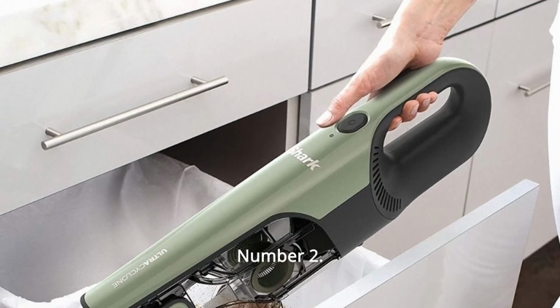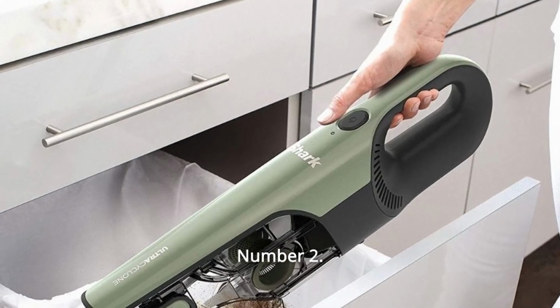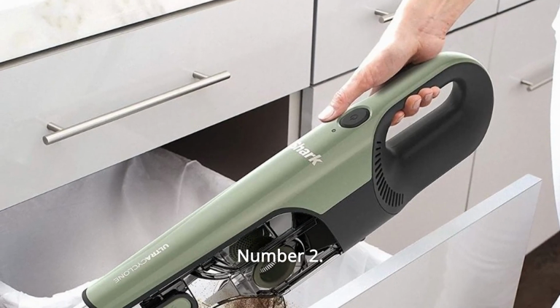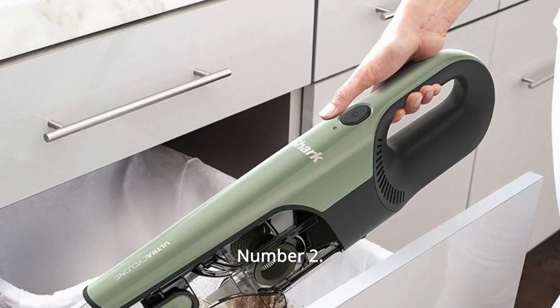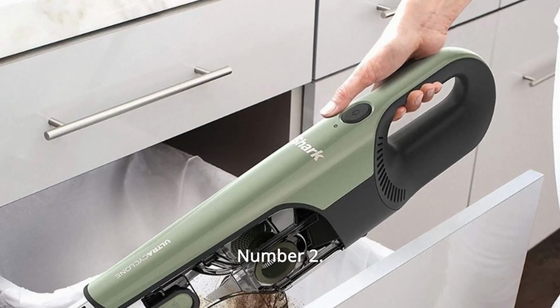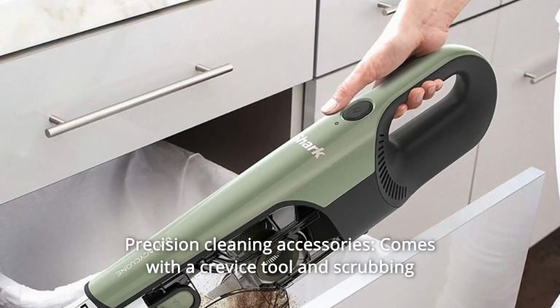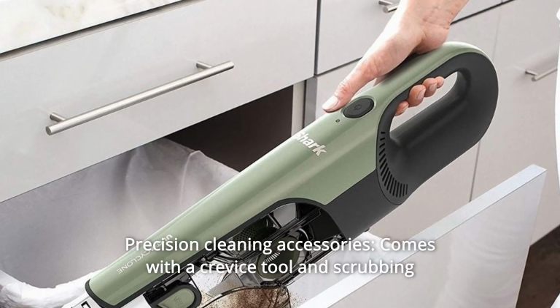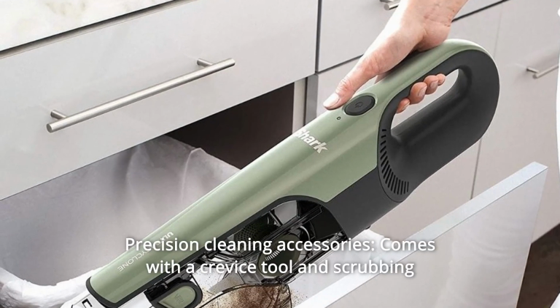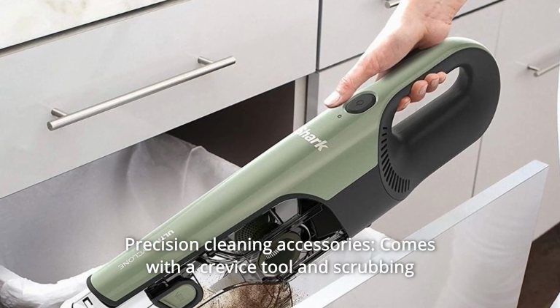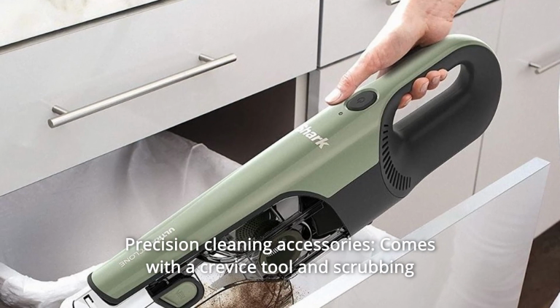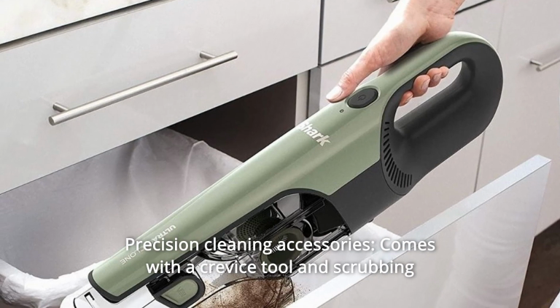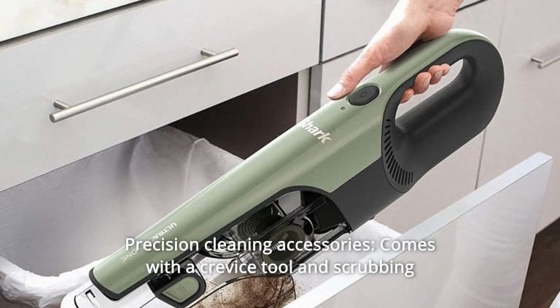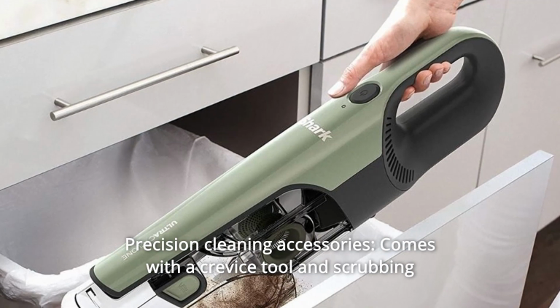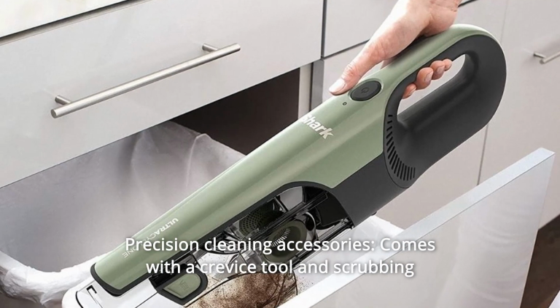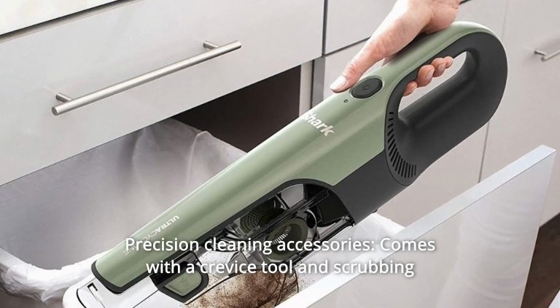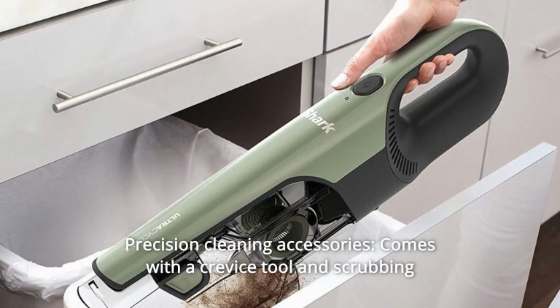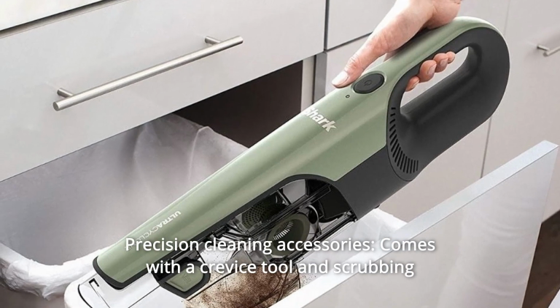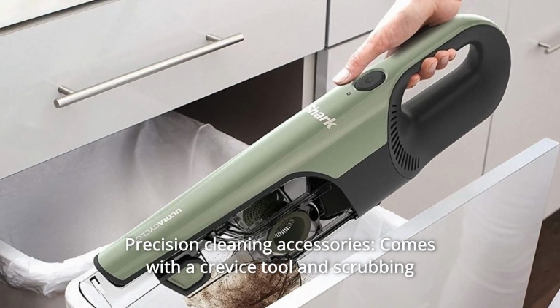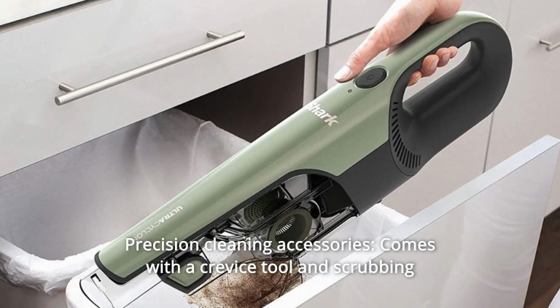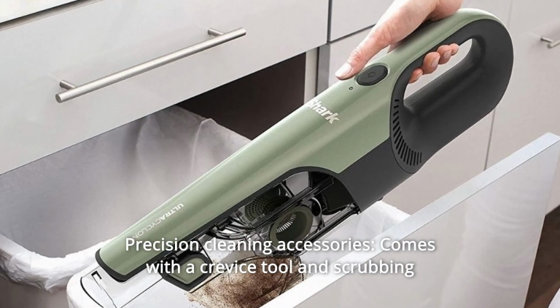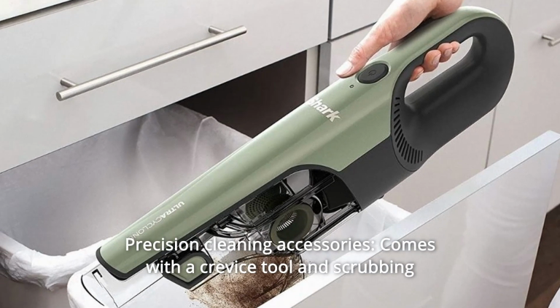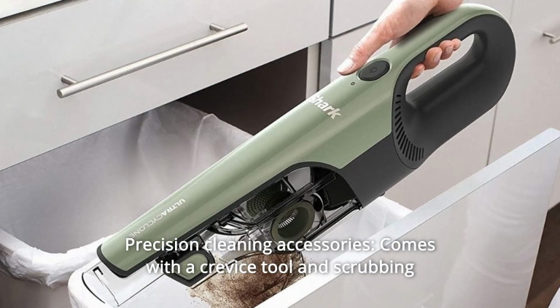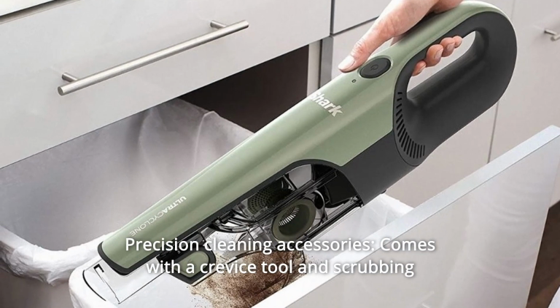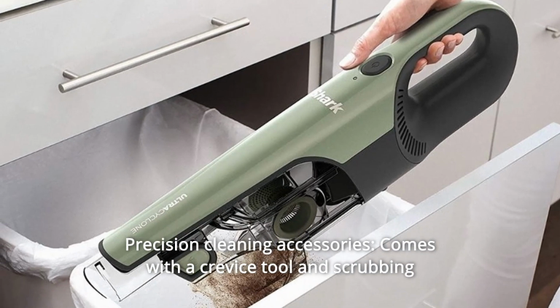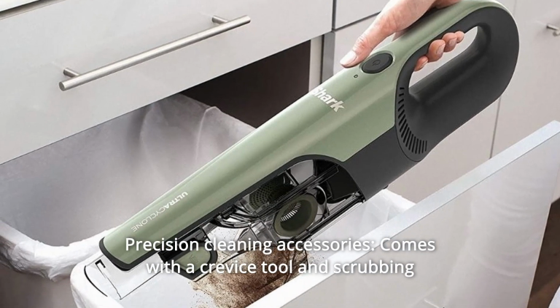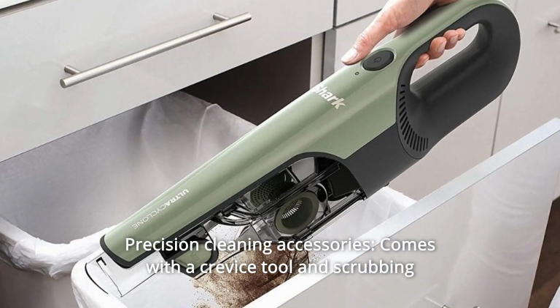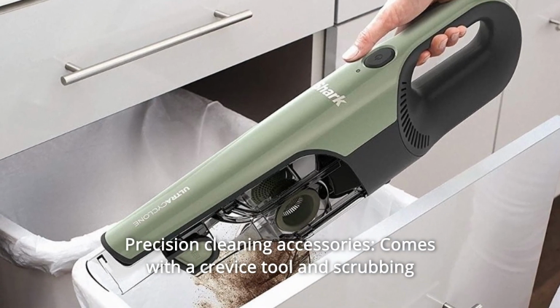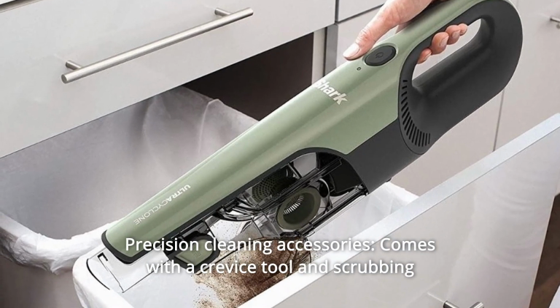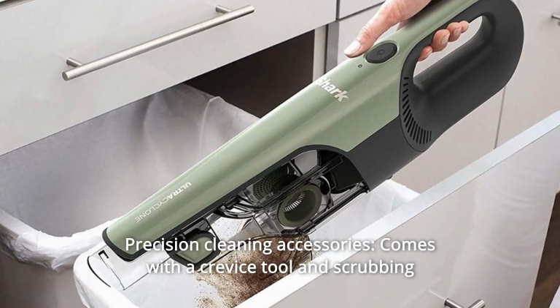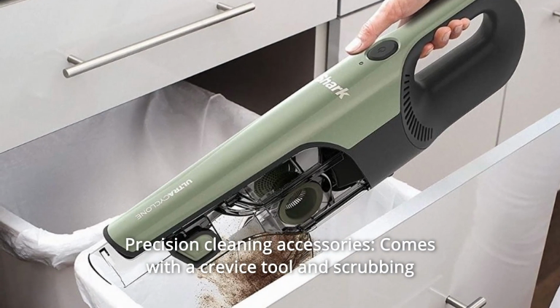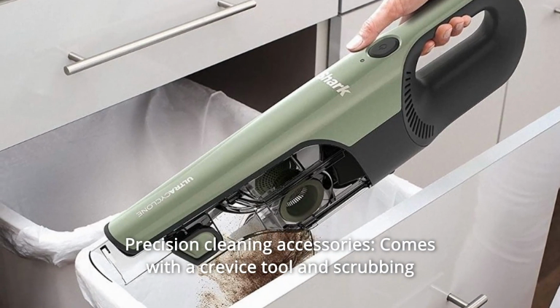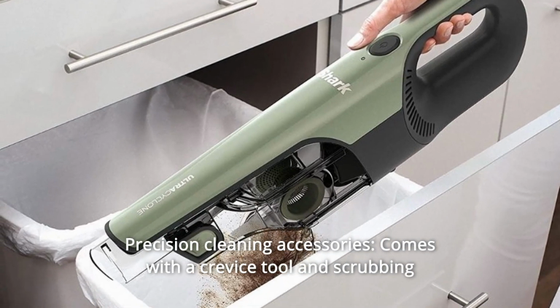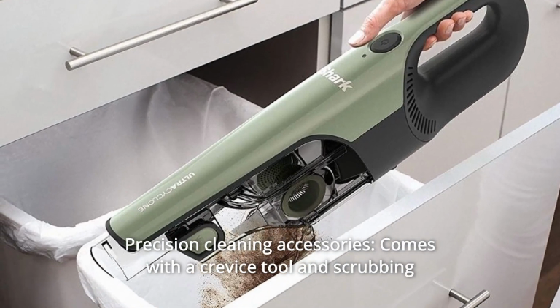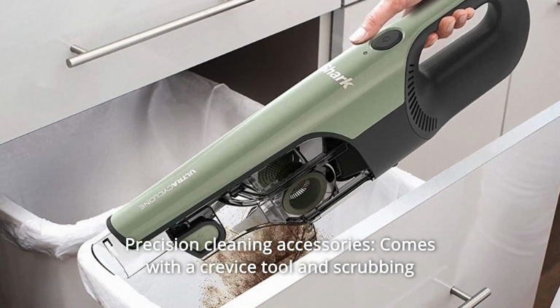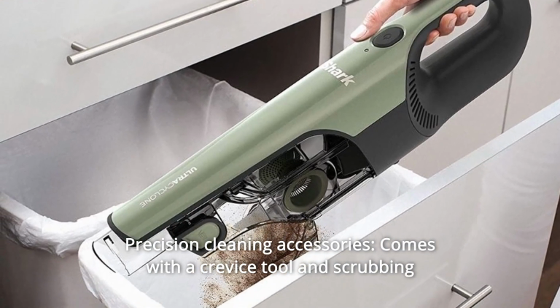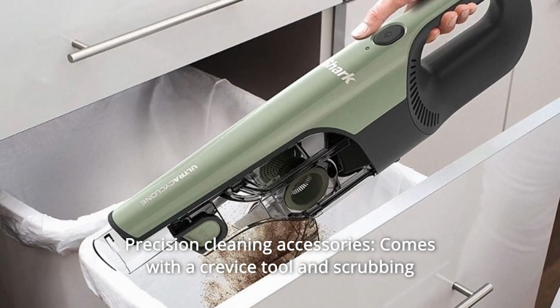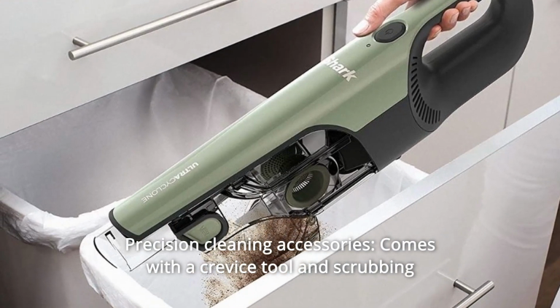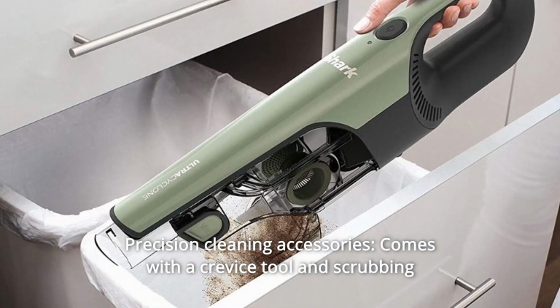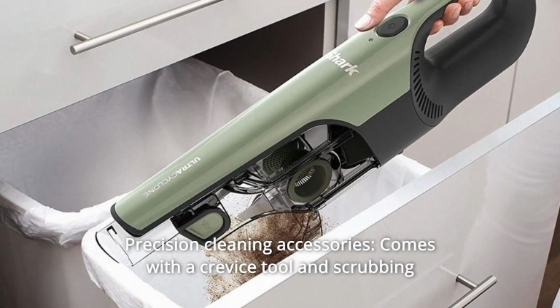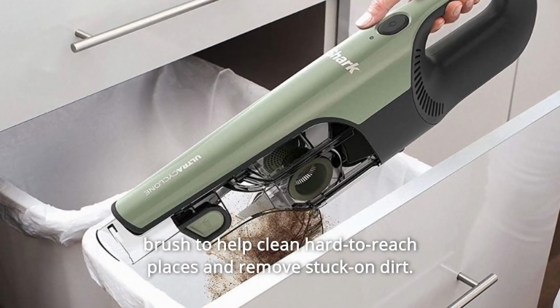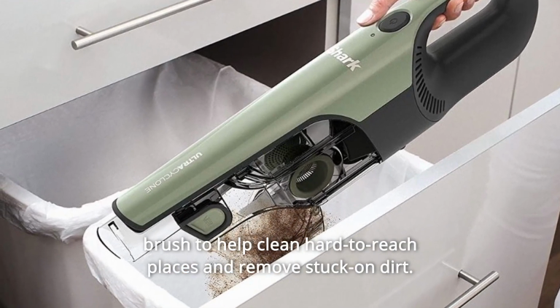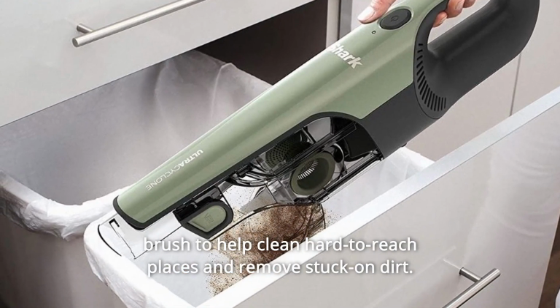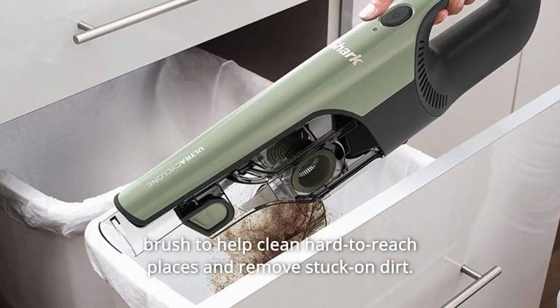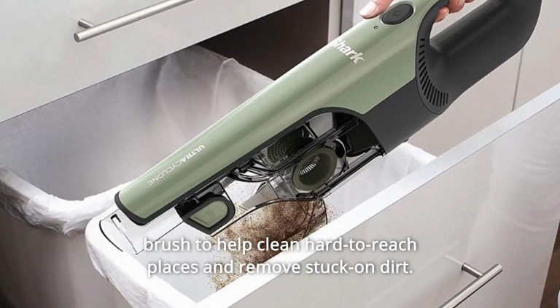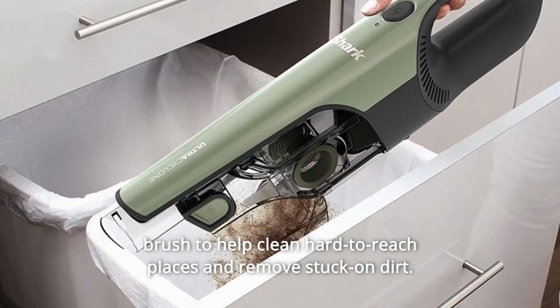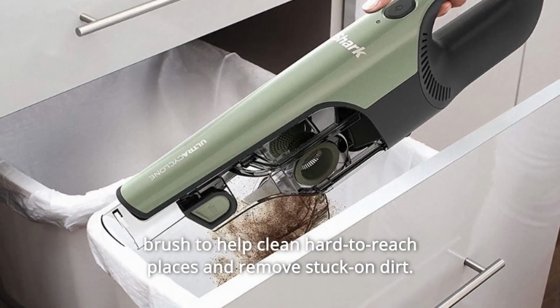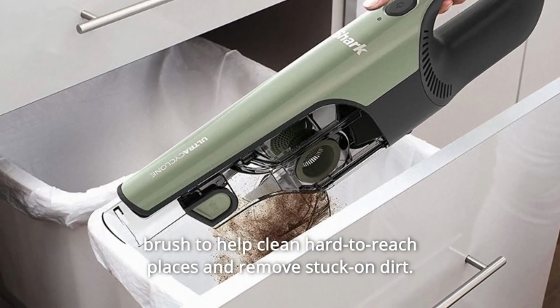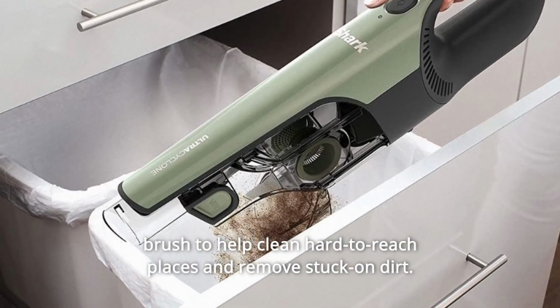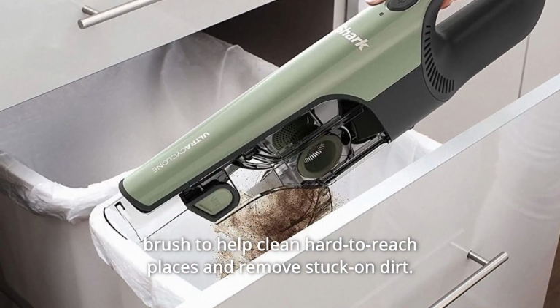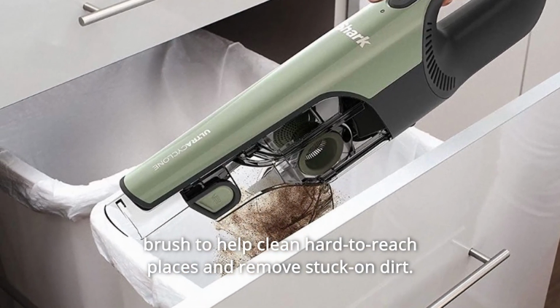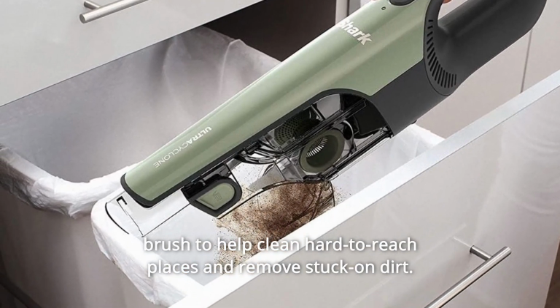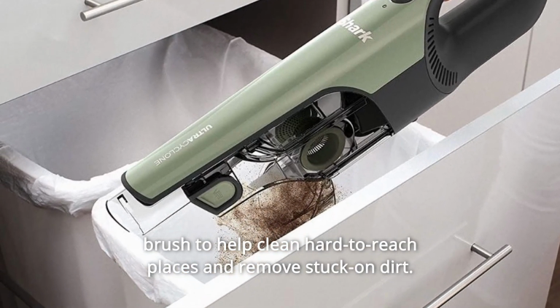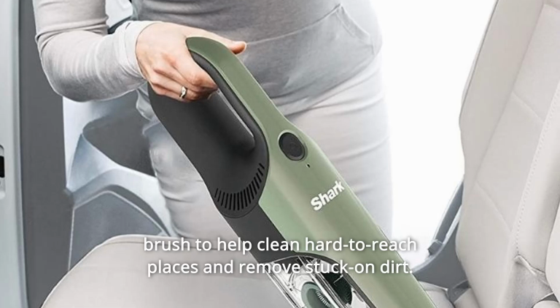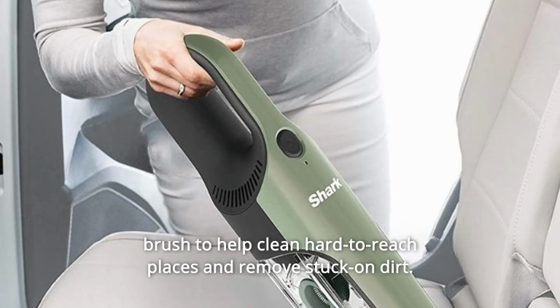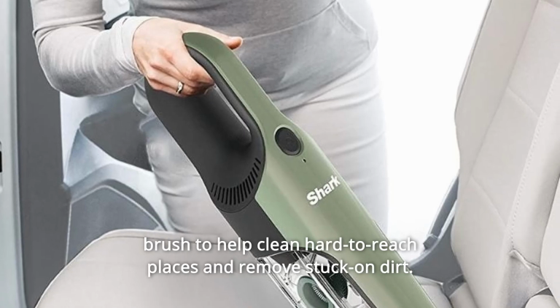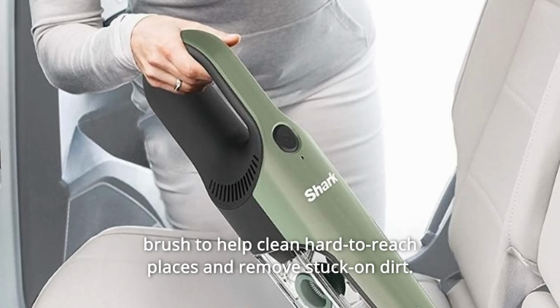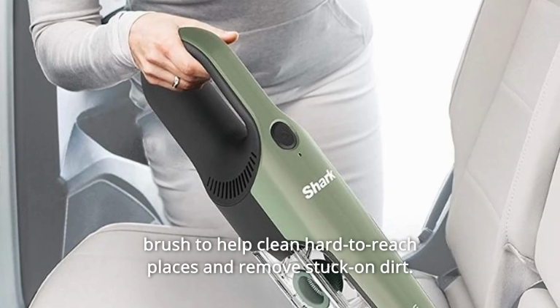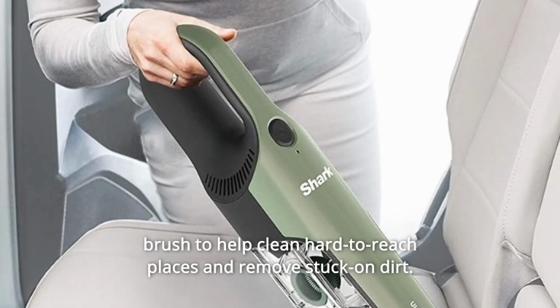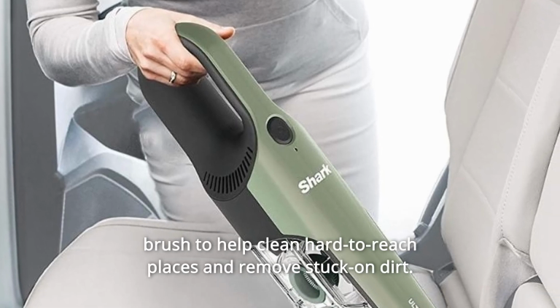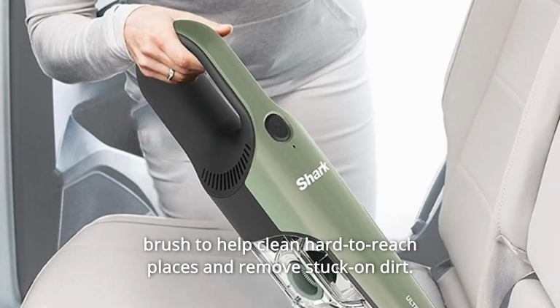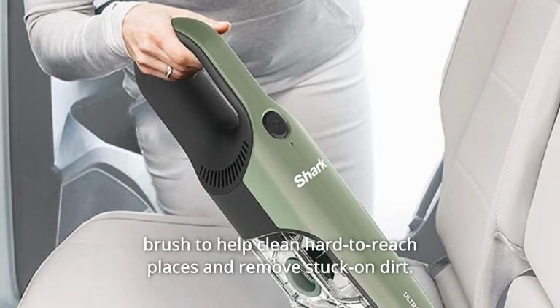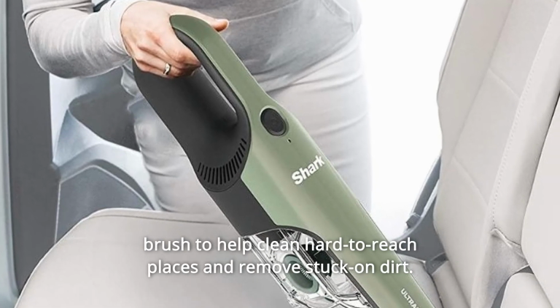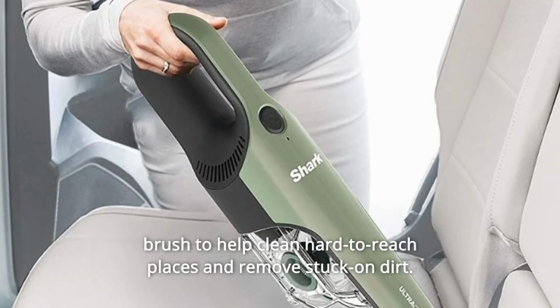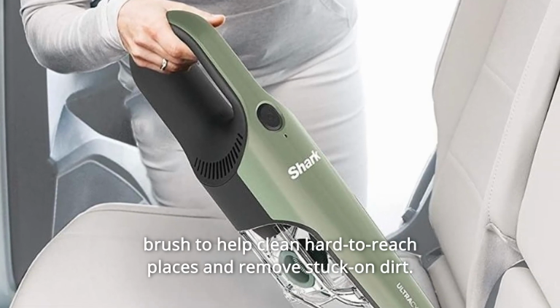Number 2: Precision Cleaning Accessories. Comes with a crevice tool and scrubbing brush to help clean hard-to-reach places and remove stuck-on dirt.